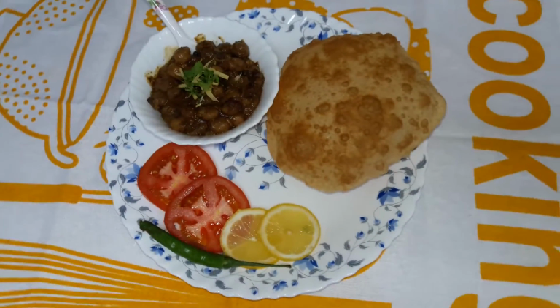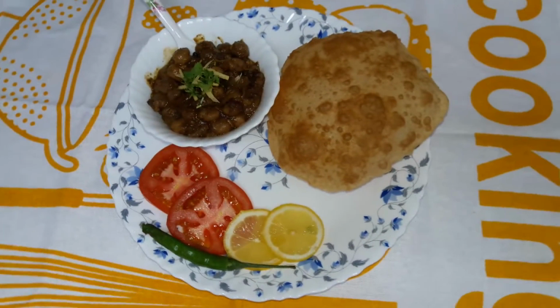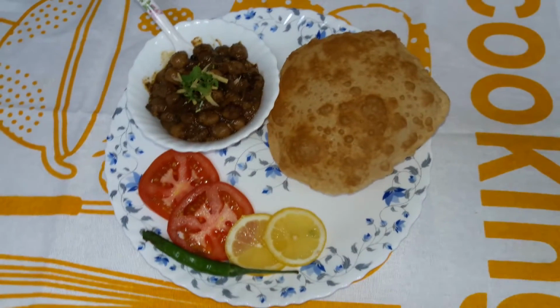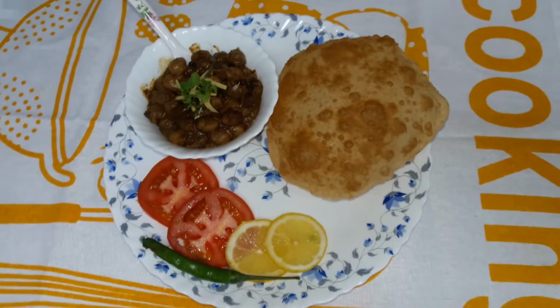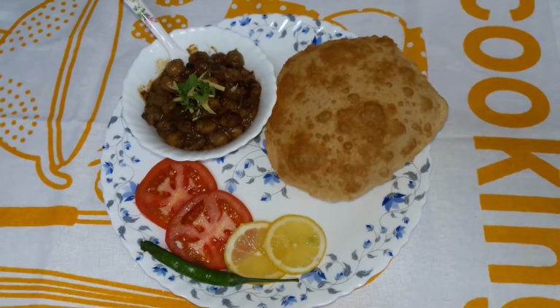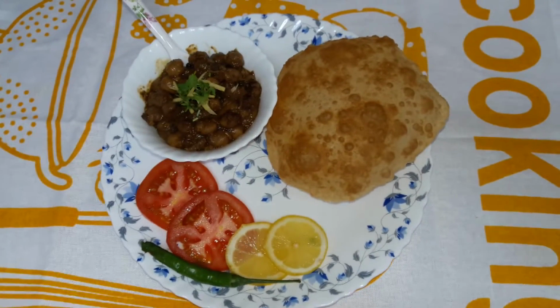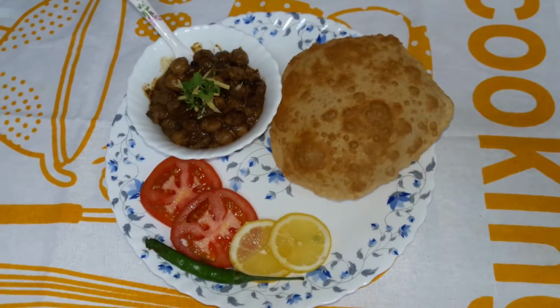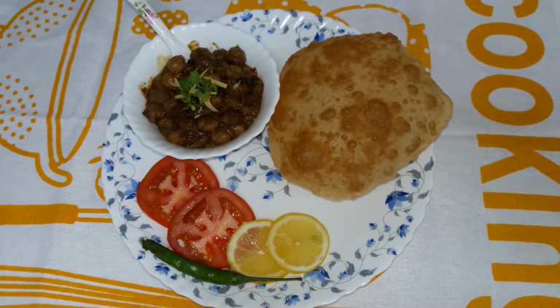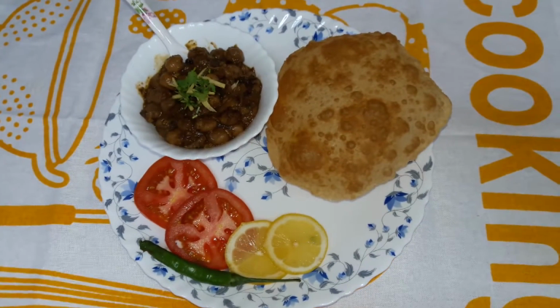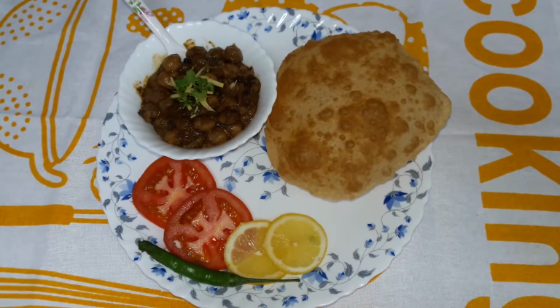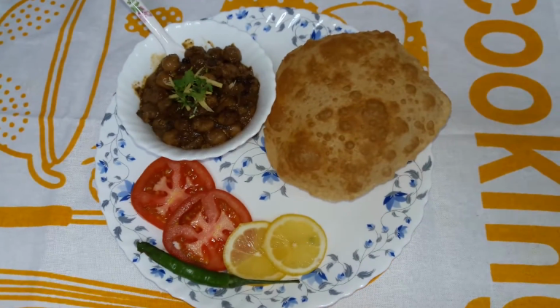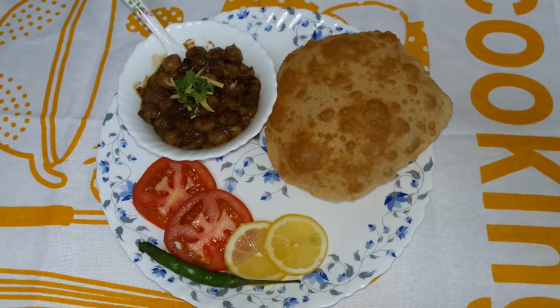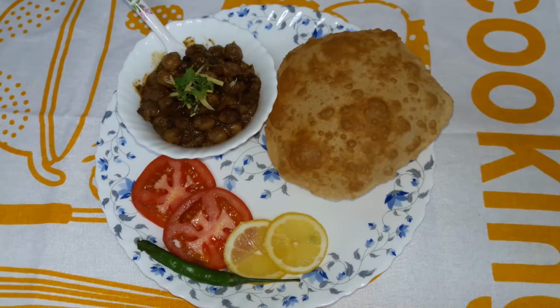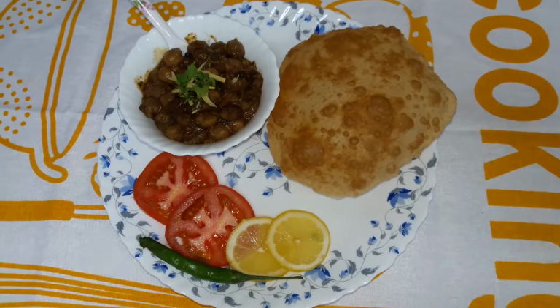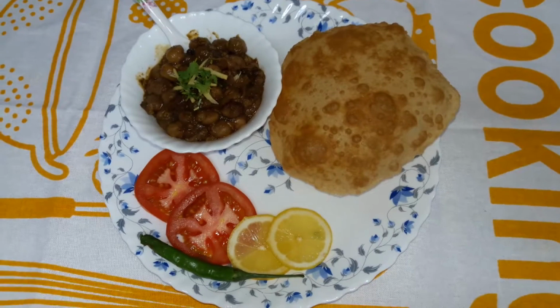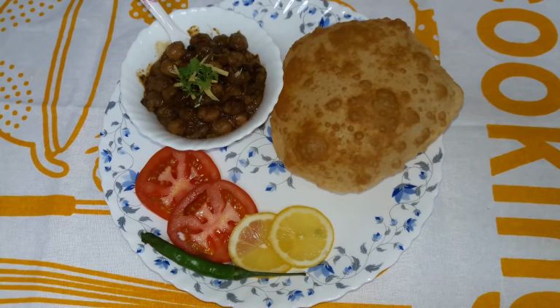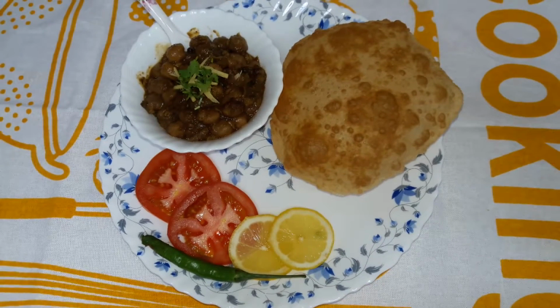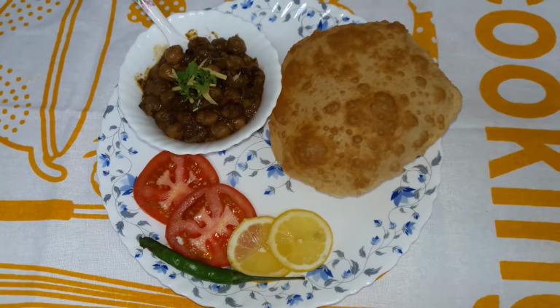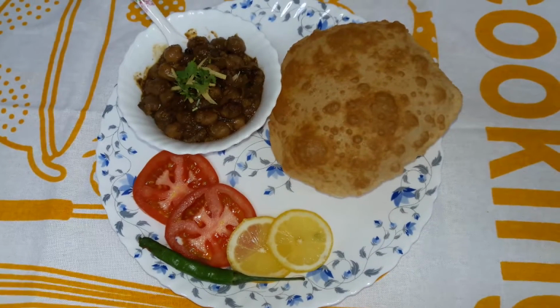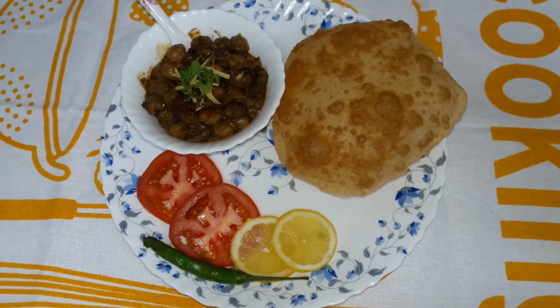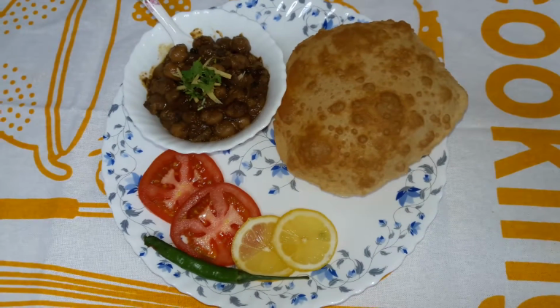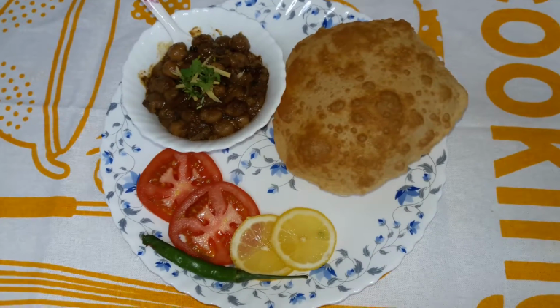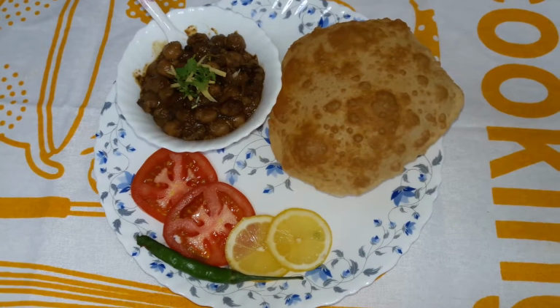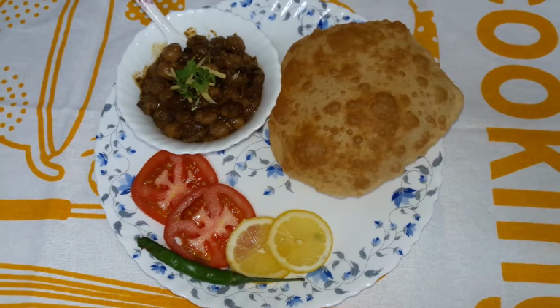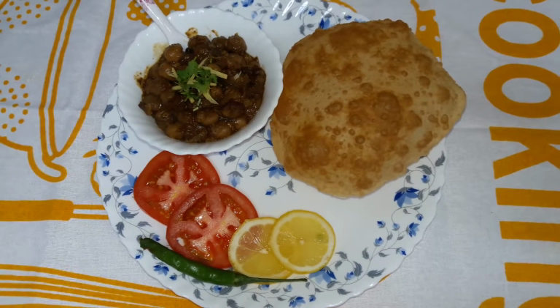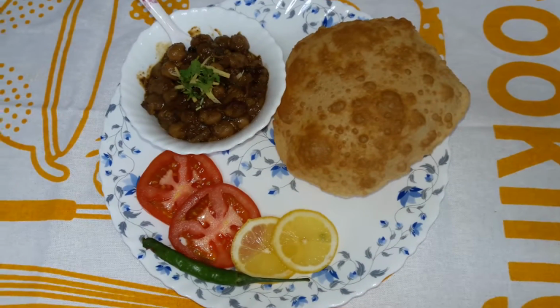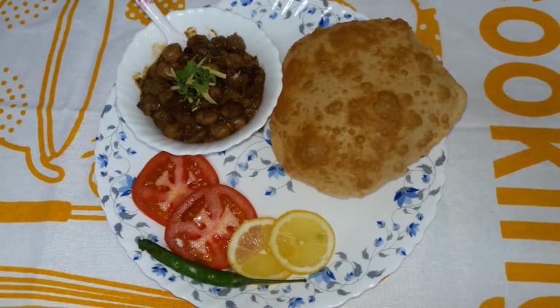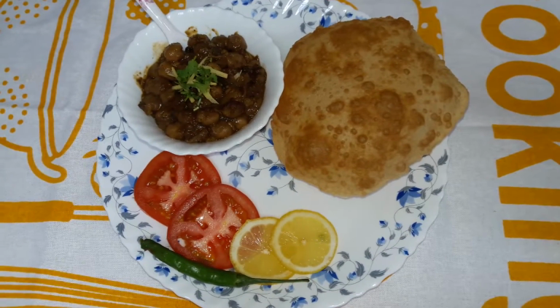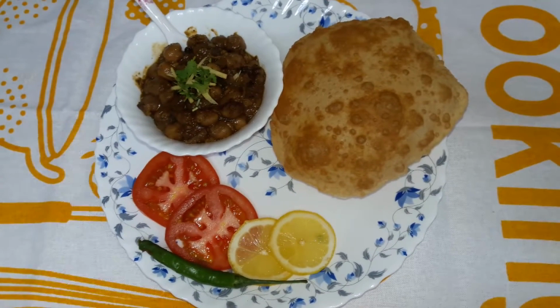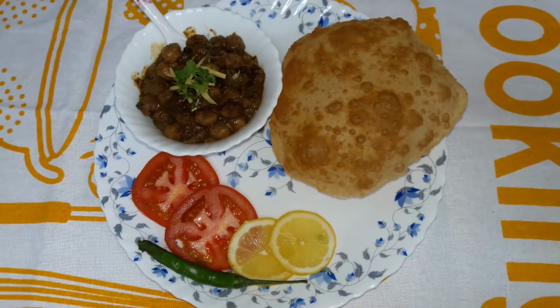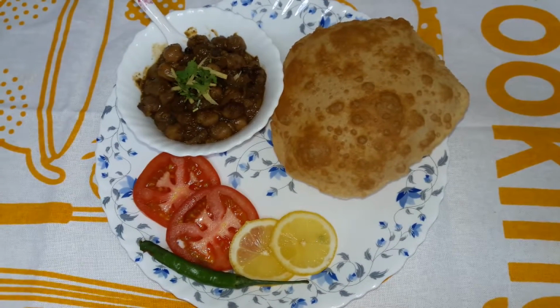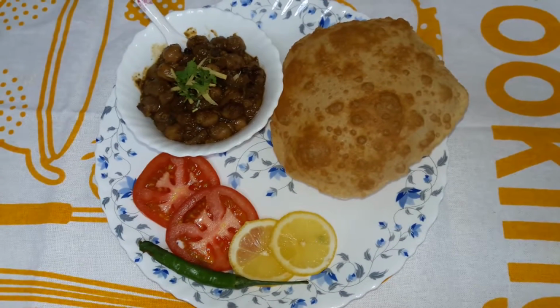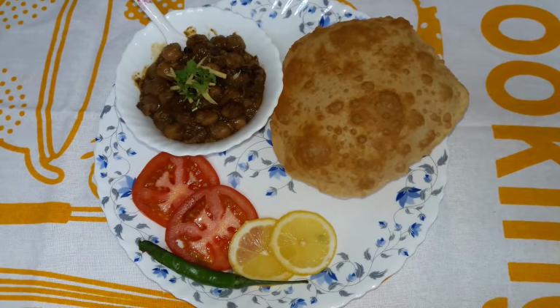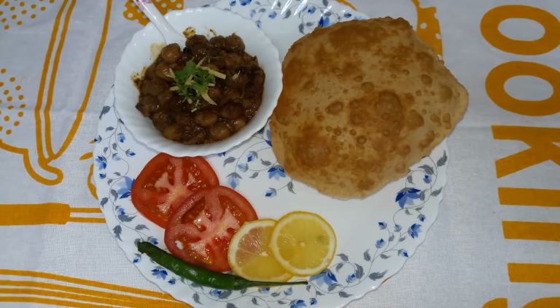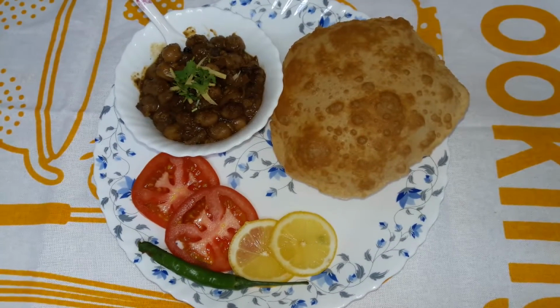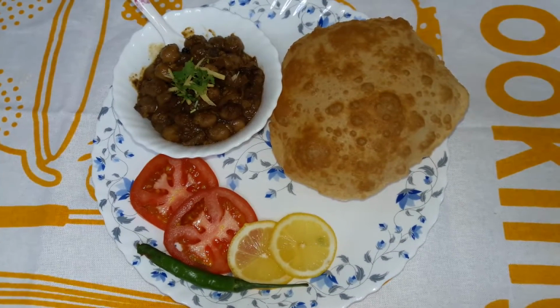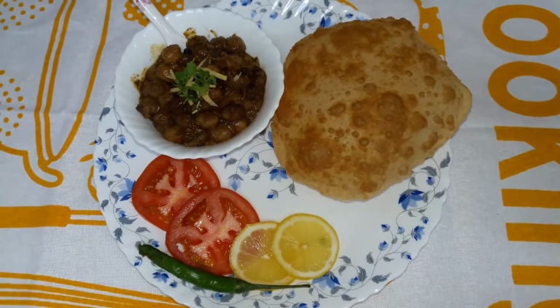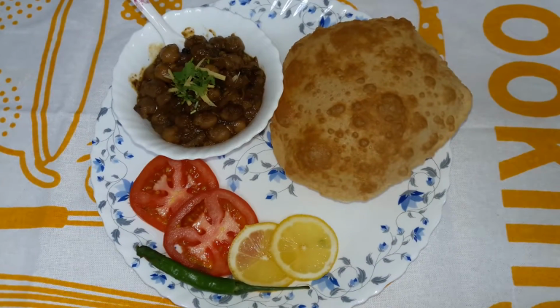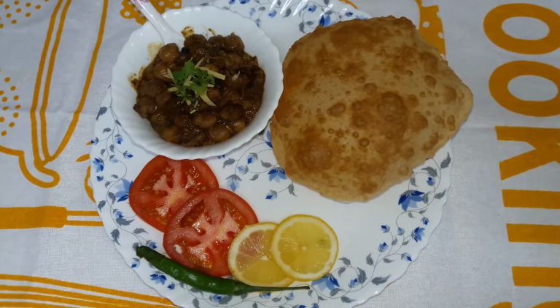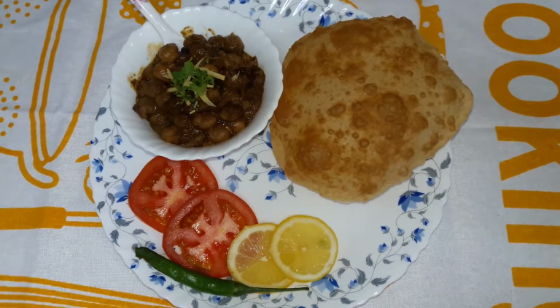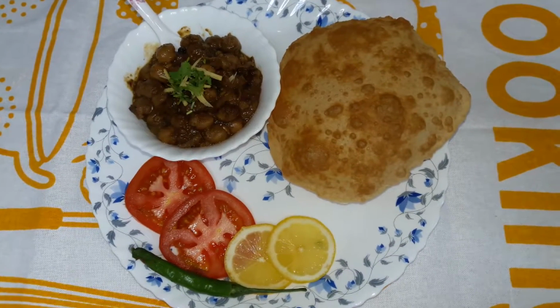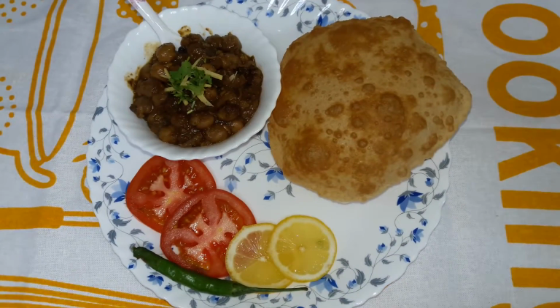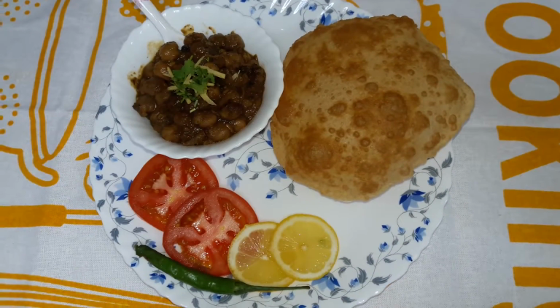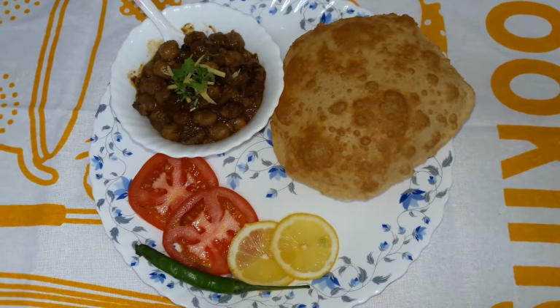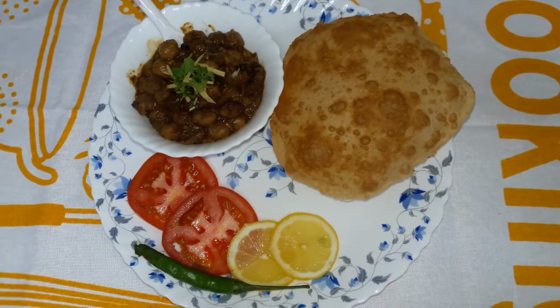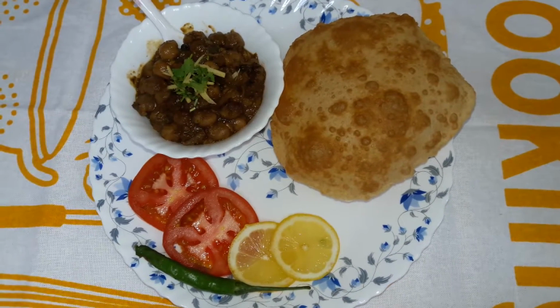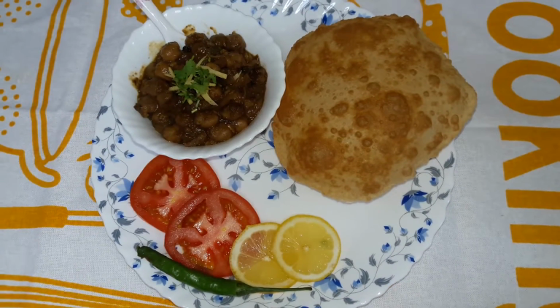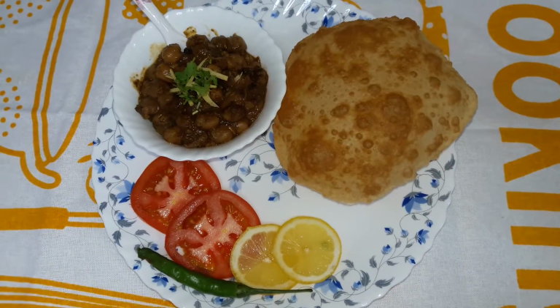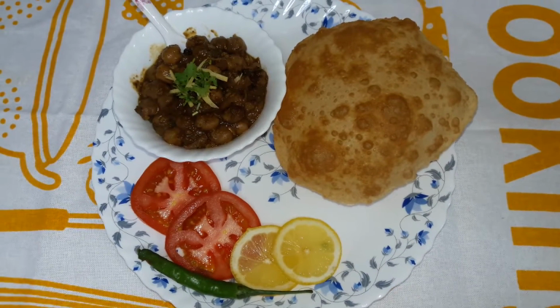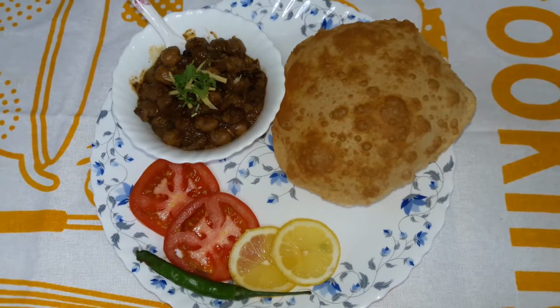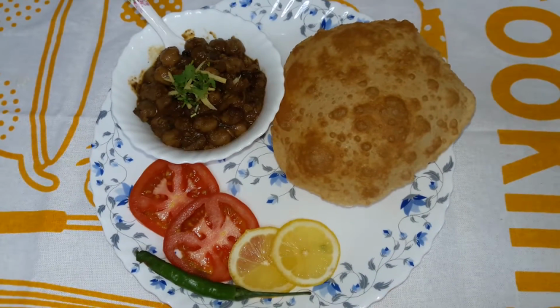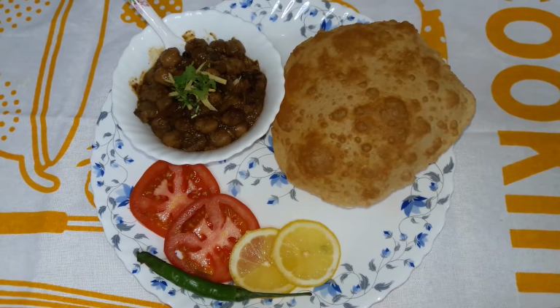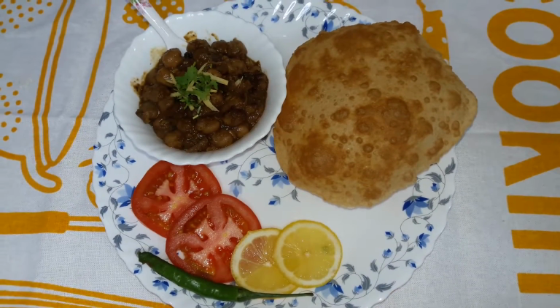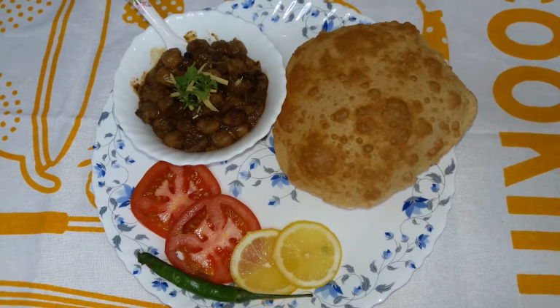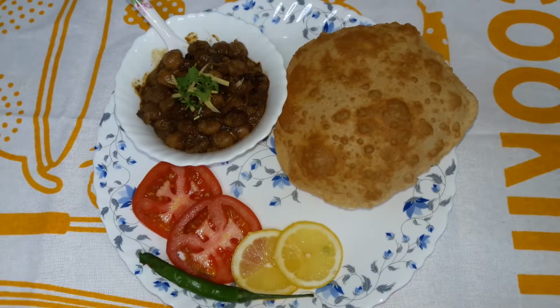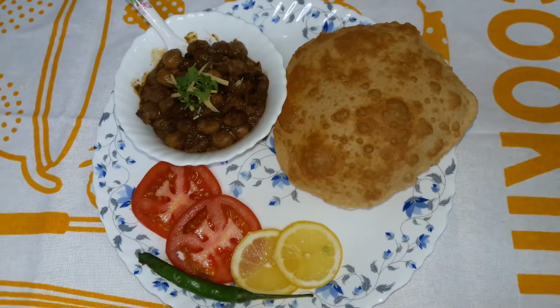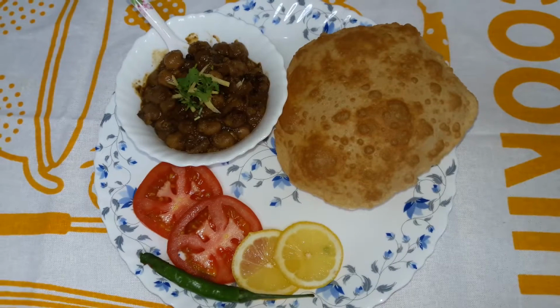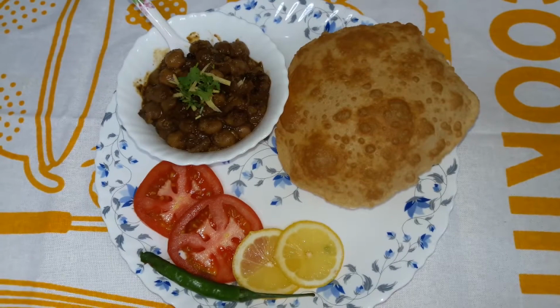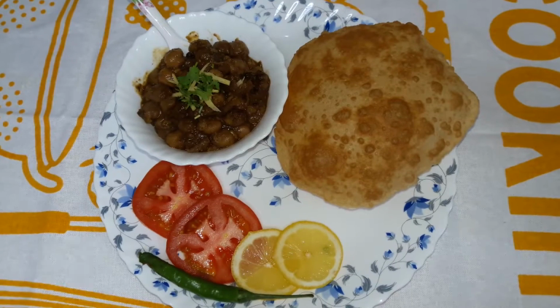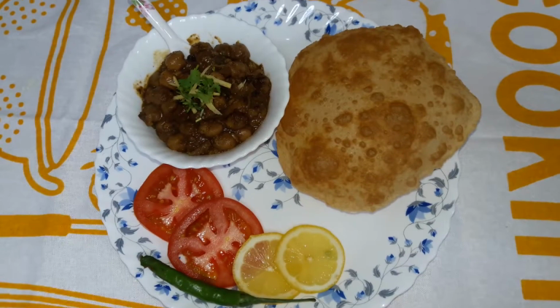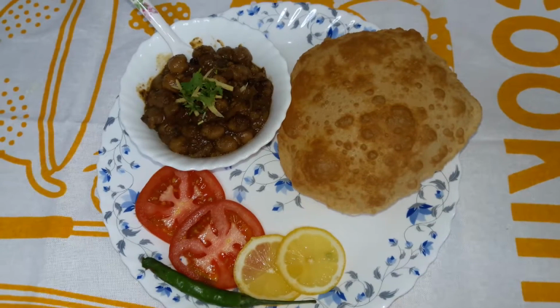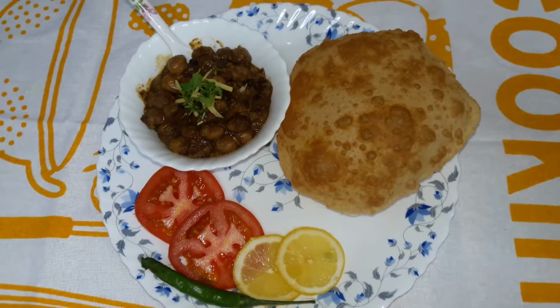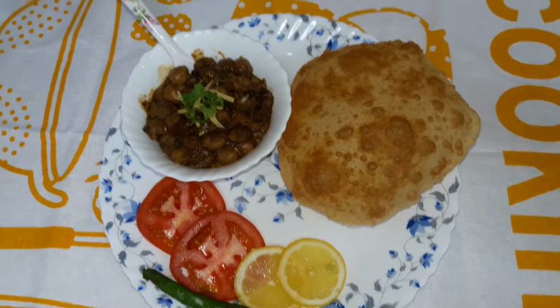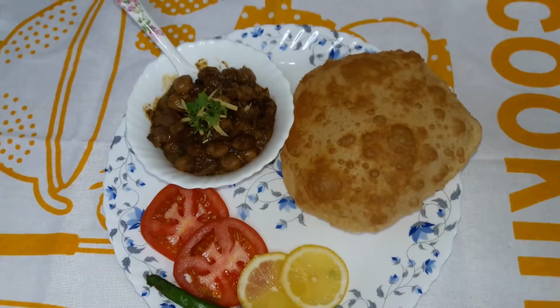Viewers, if you like my recipe of the bhatura — chana bhatura — please like and subscribe my channel, Faith Cooks. Thank you.